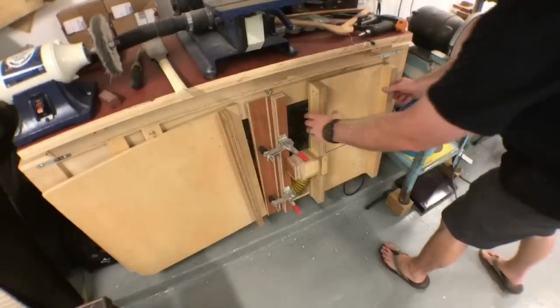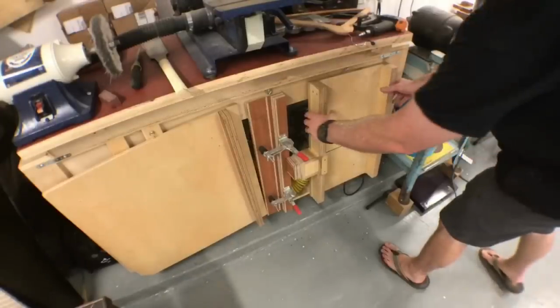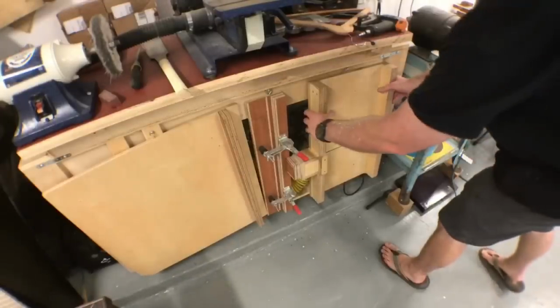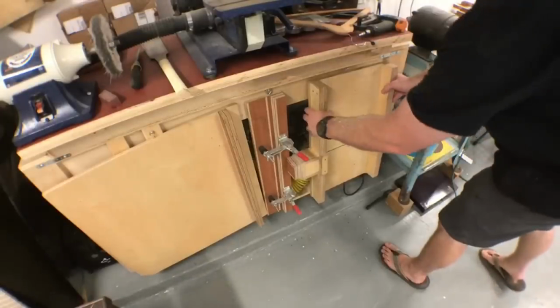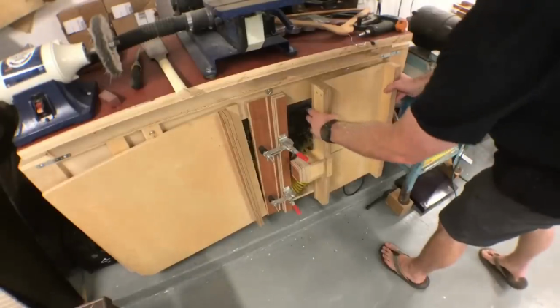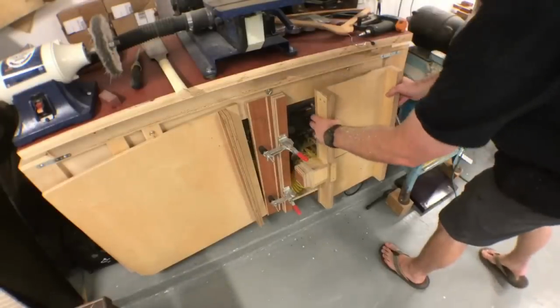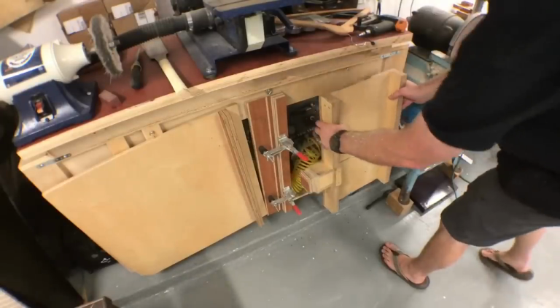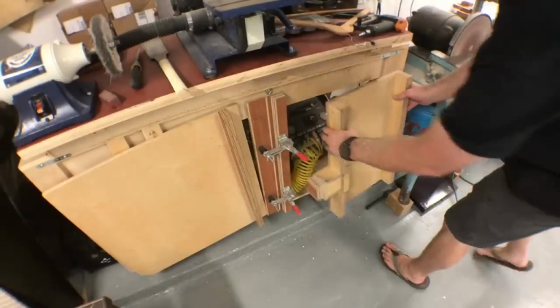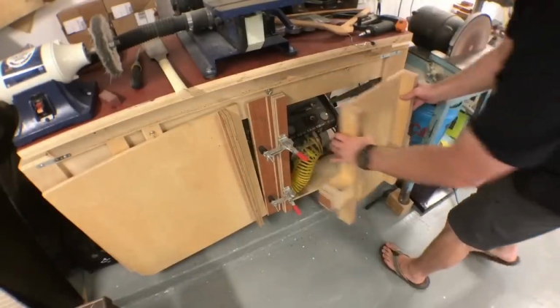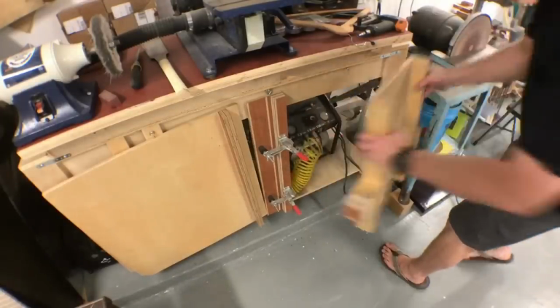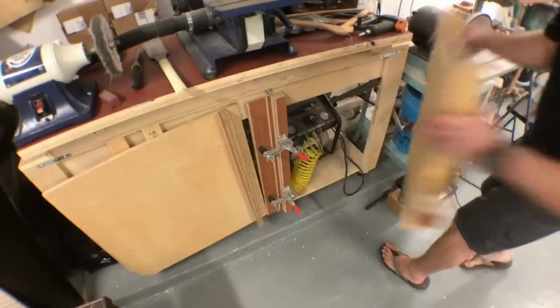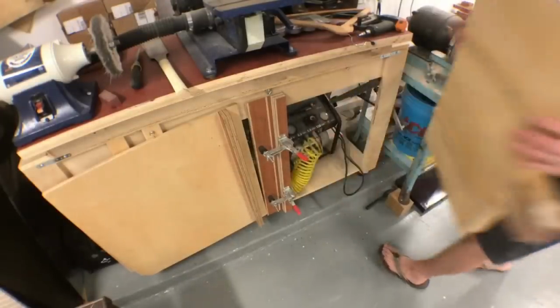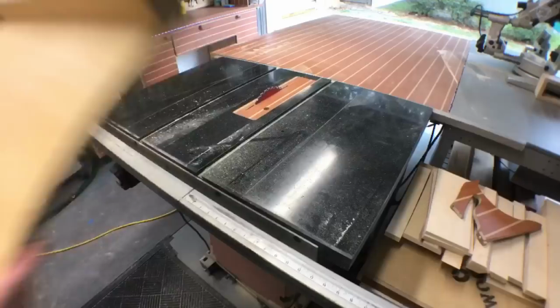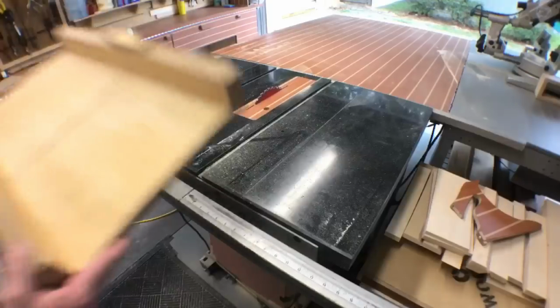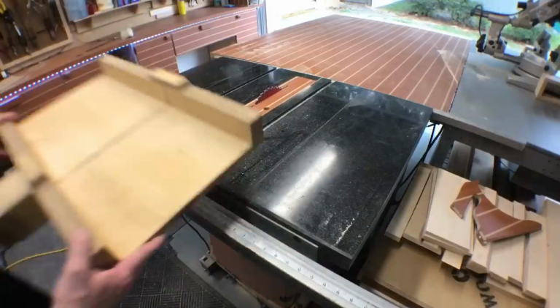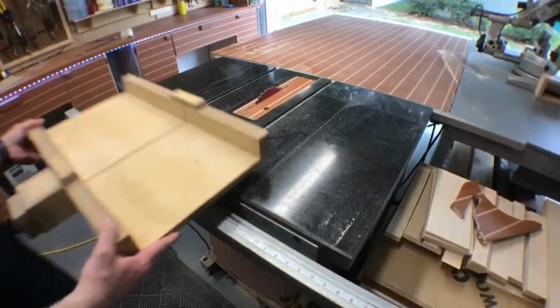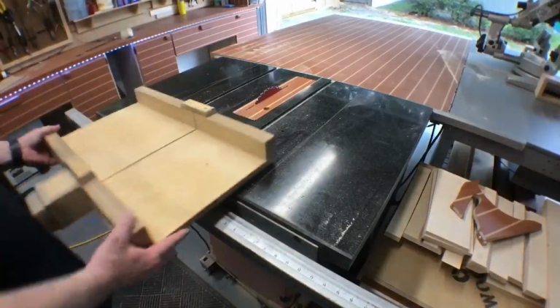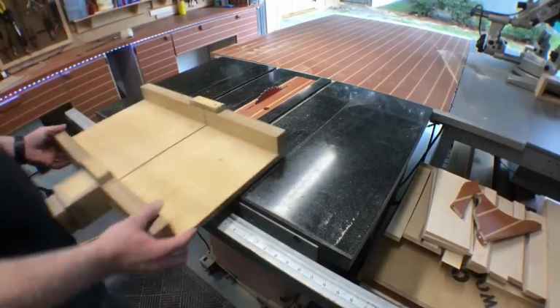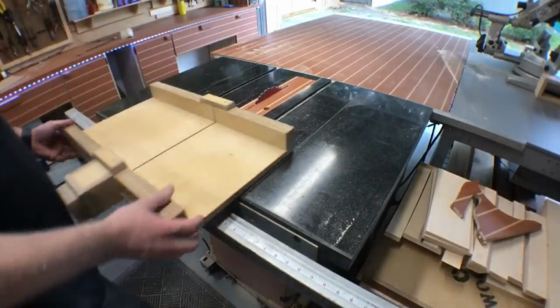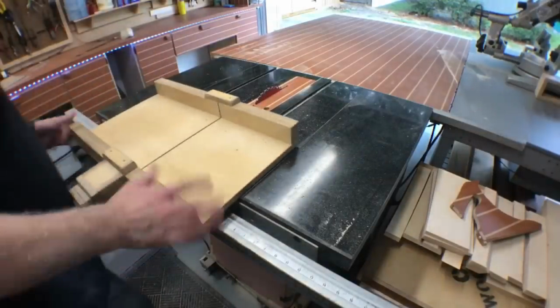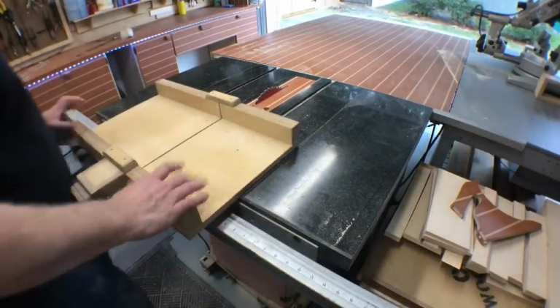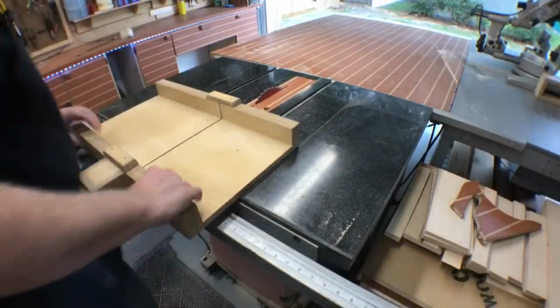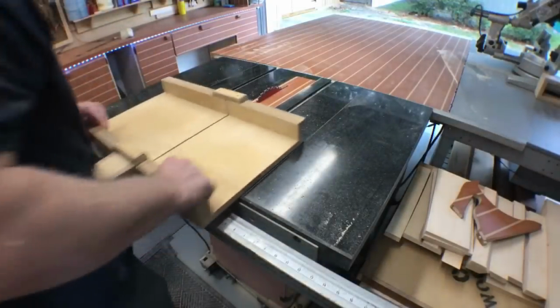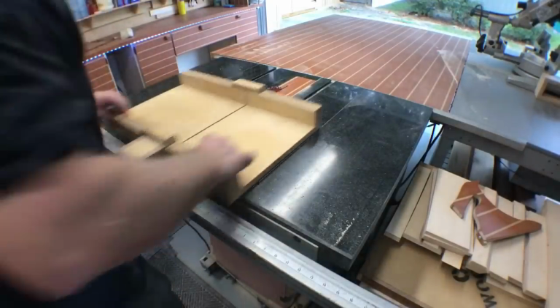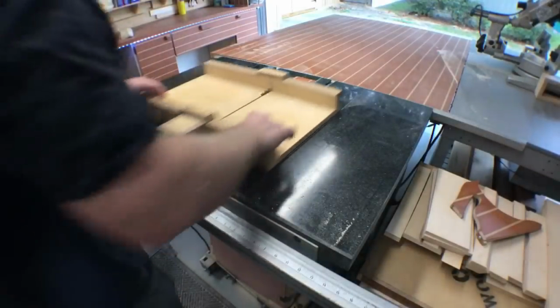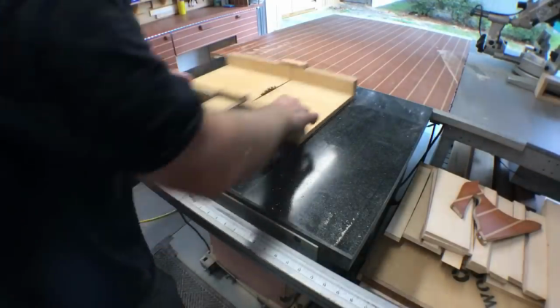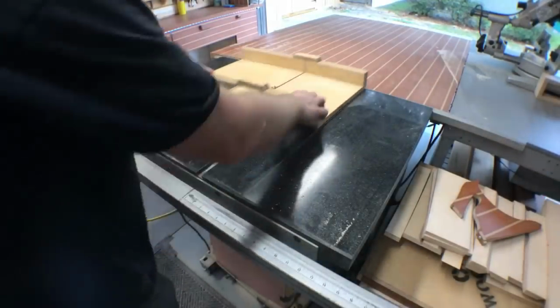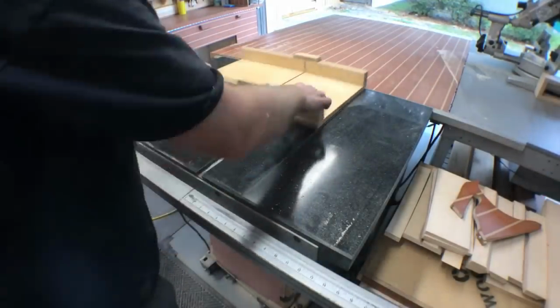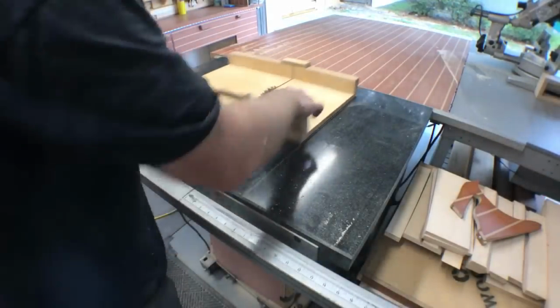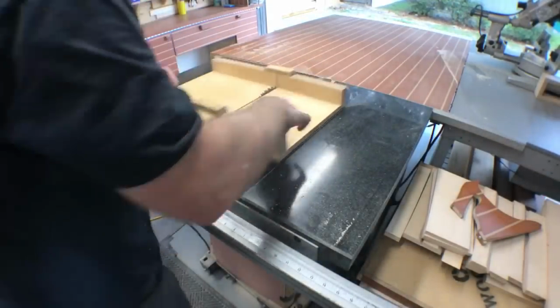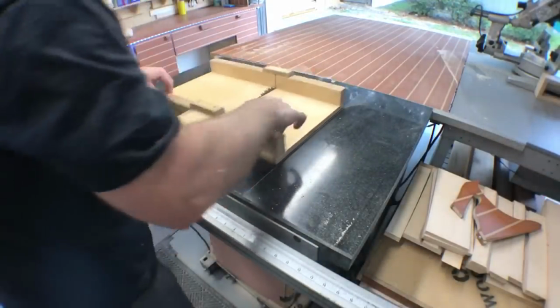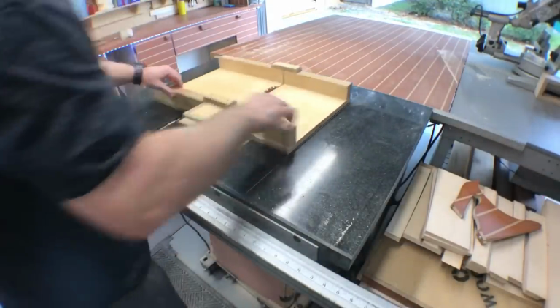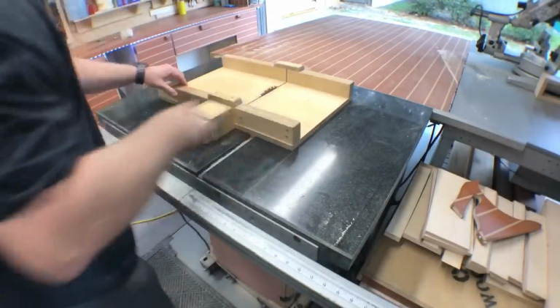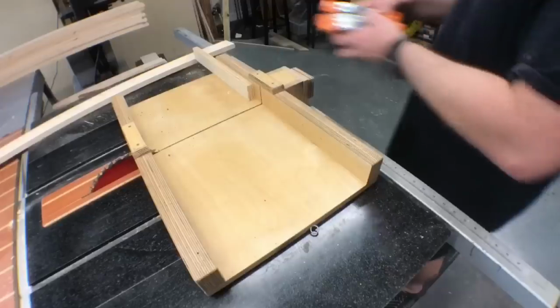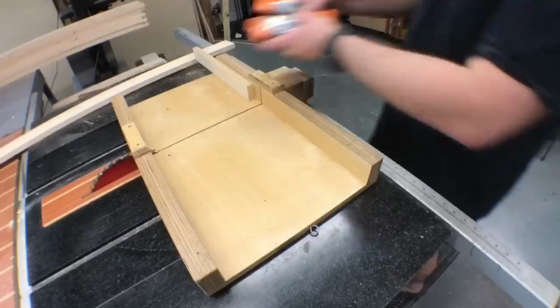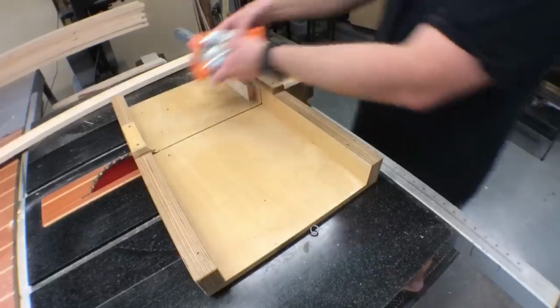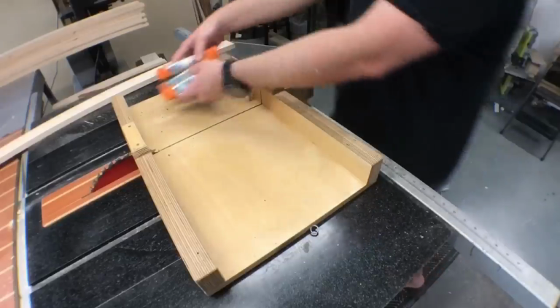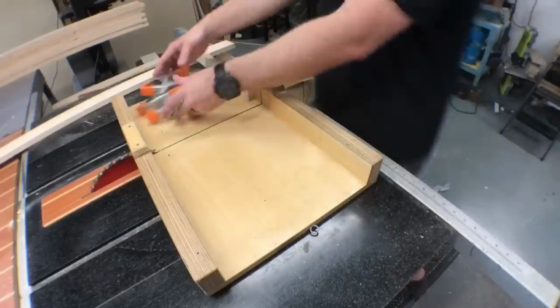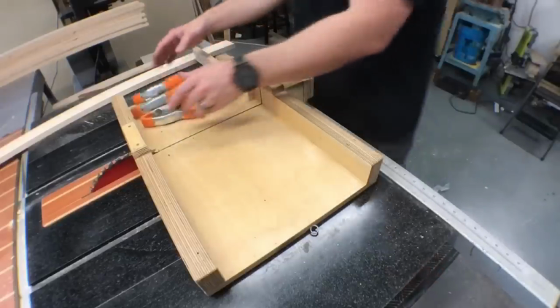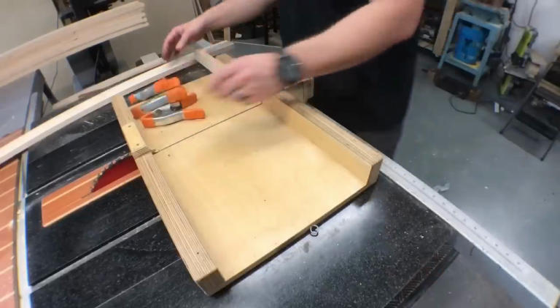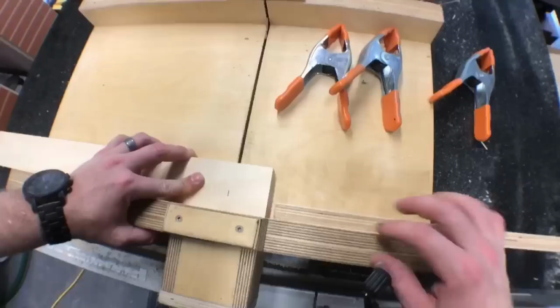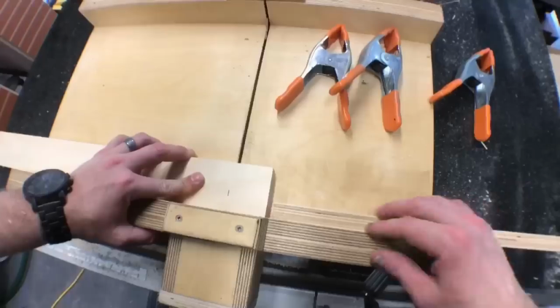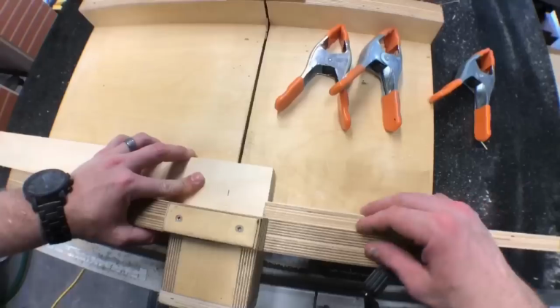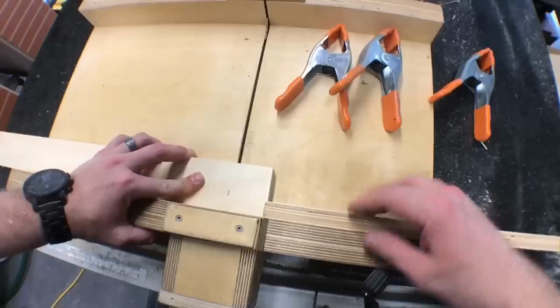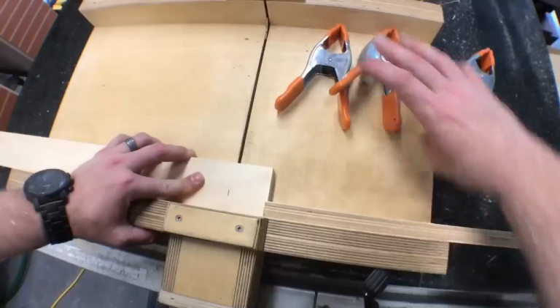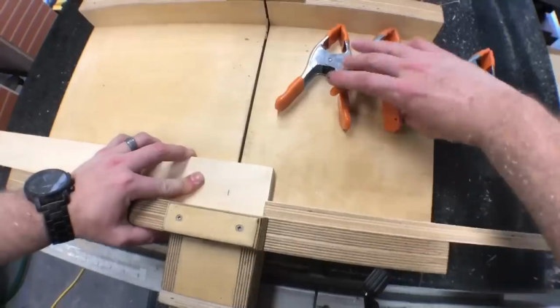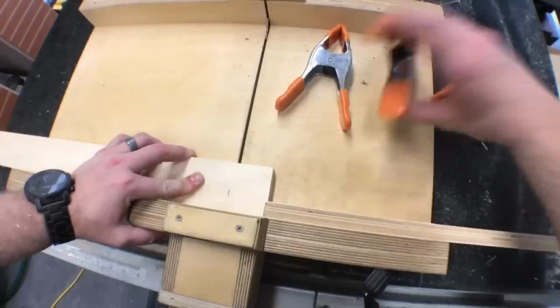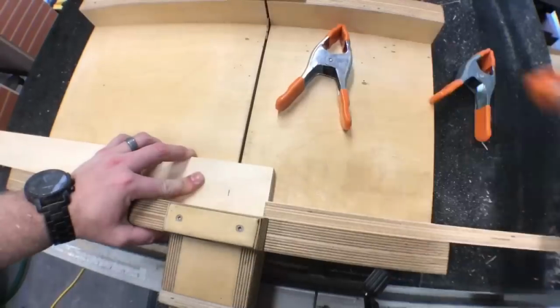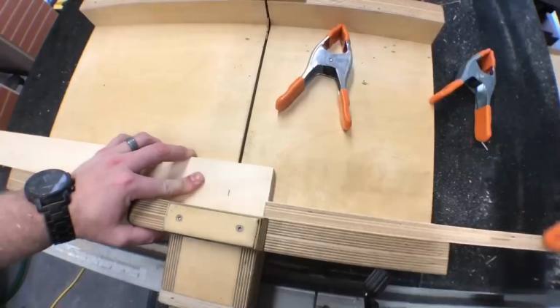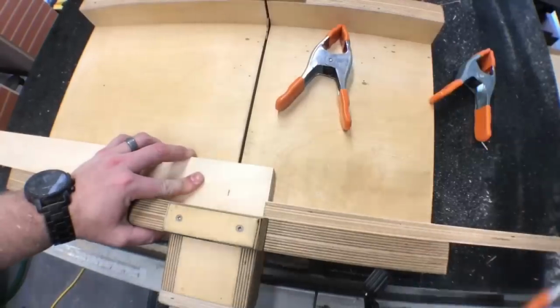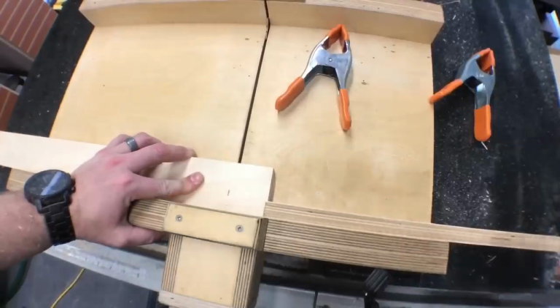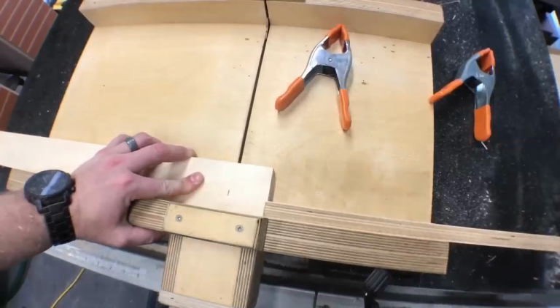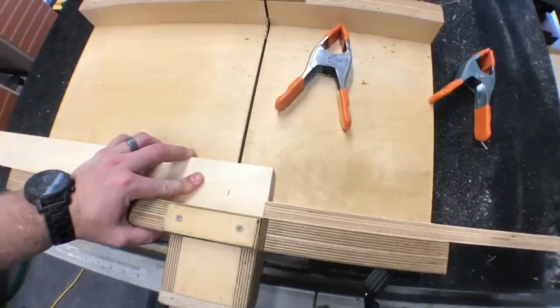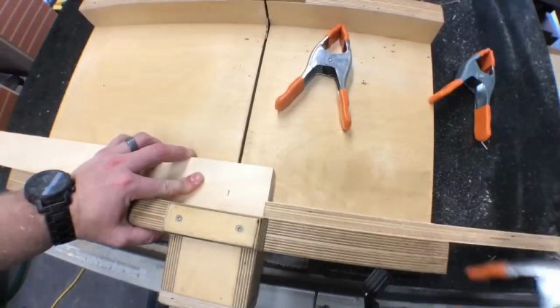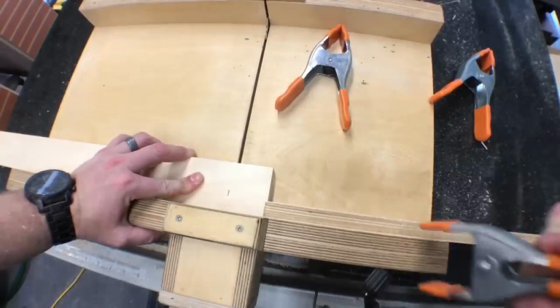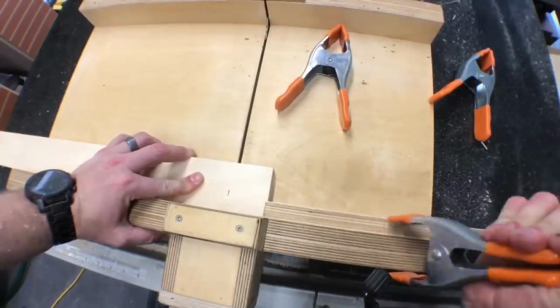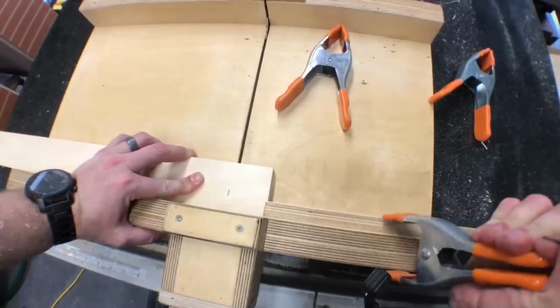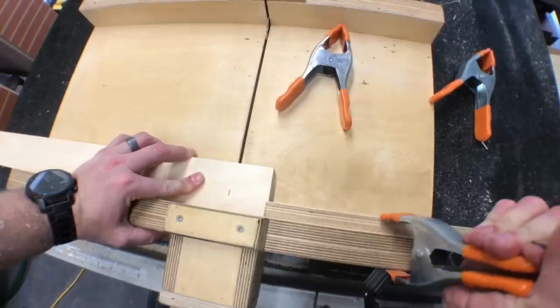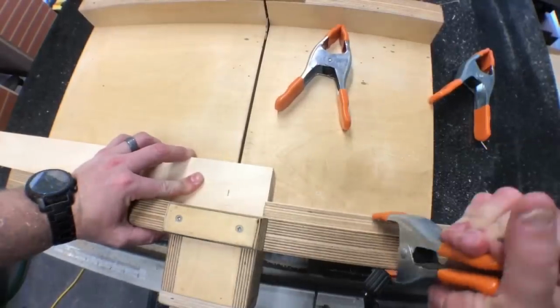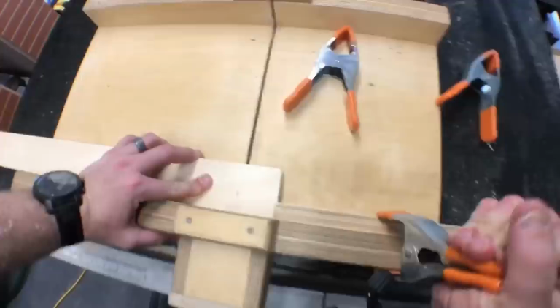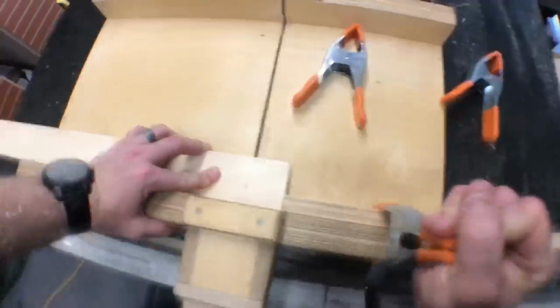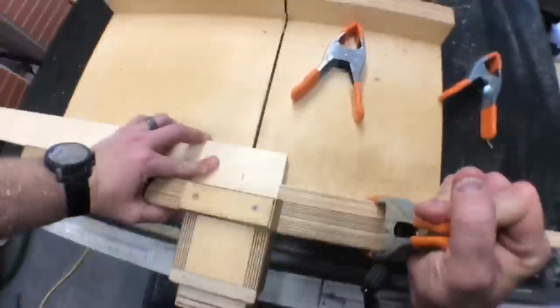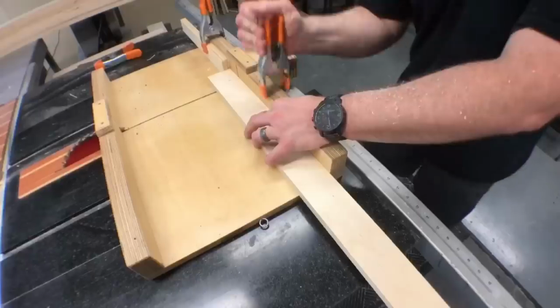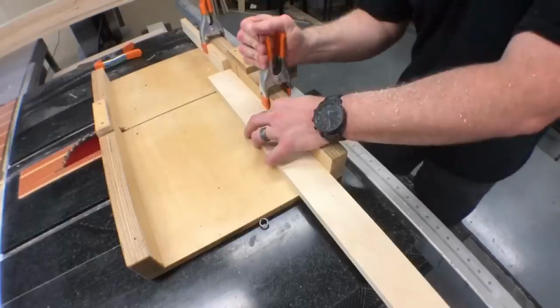Making my way to the crosscut sled, I go ahead and set up a stop block to cut these pieces to length.